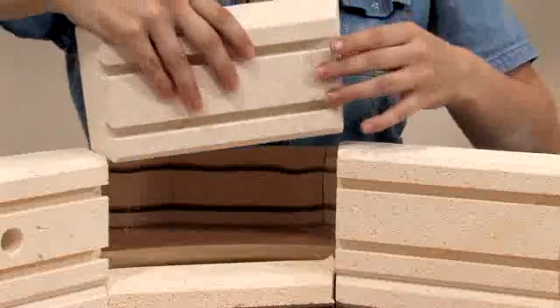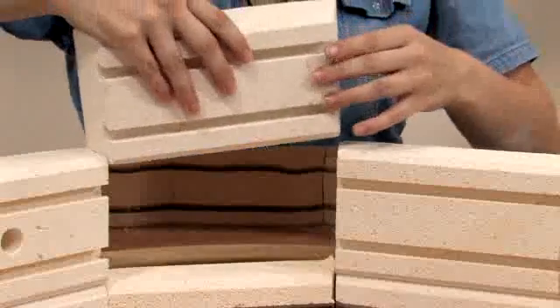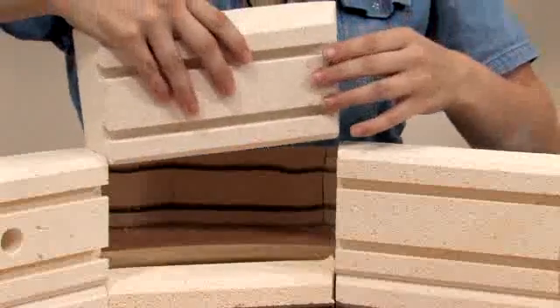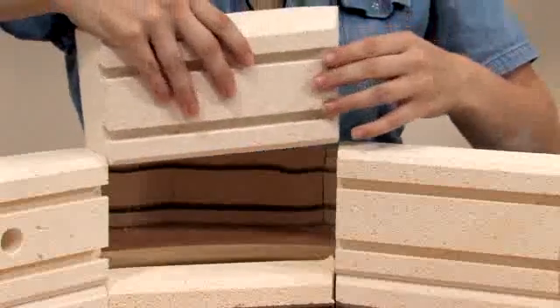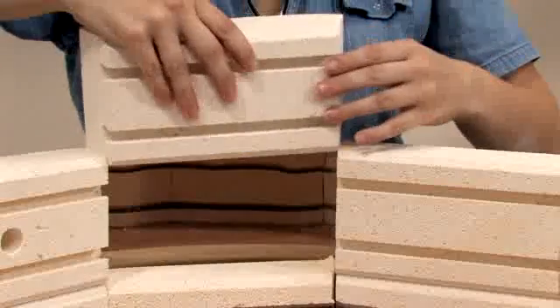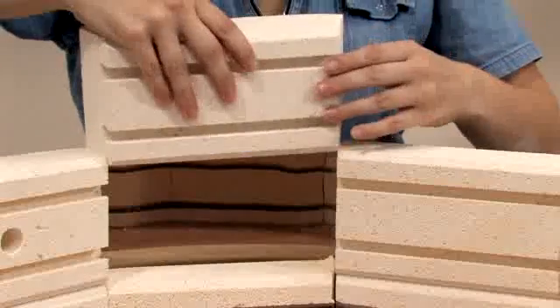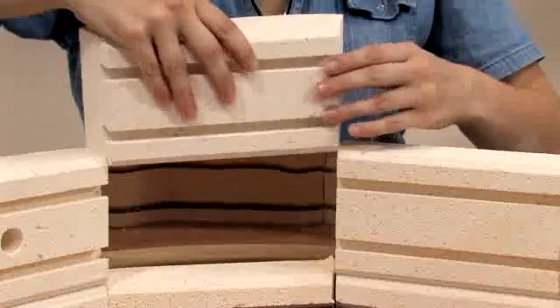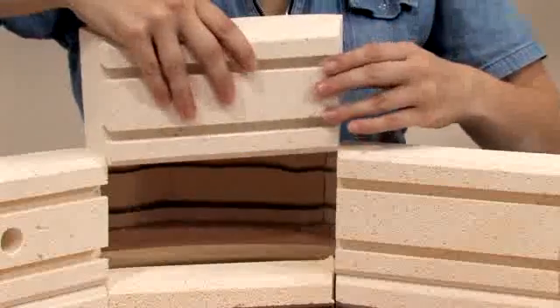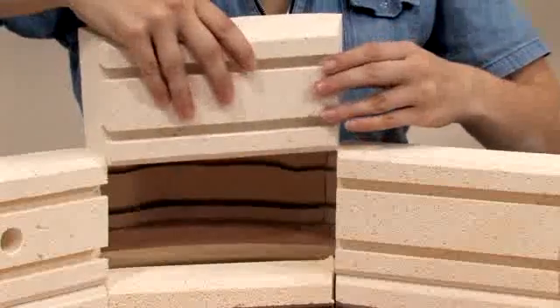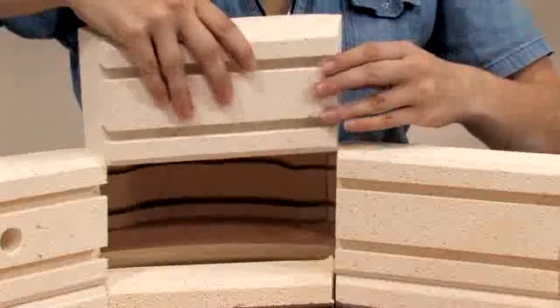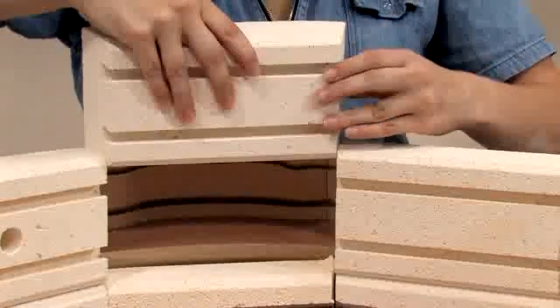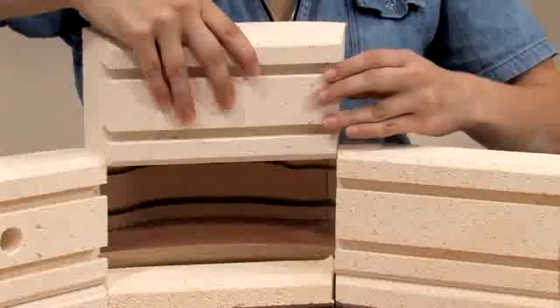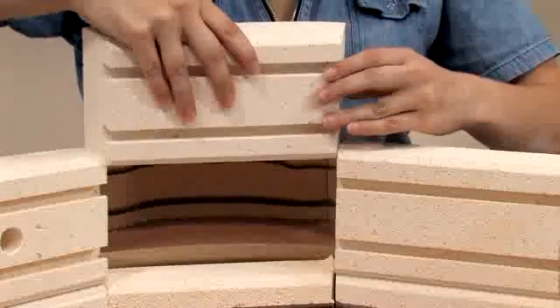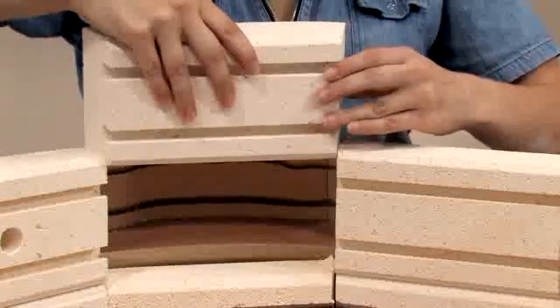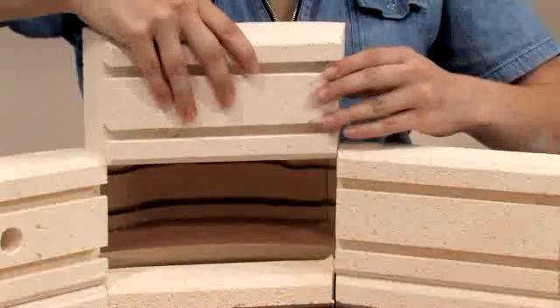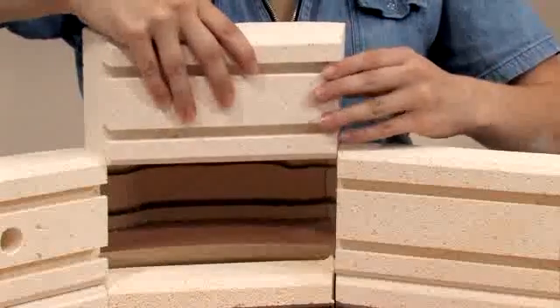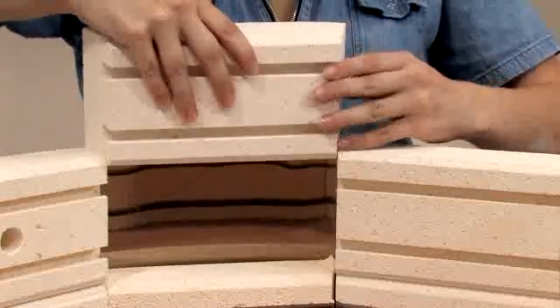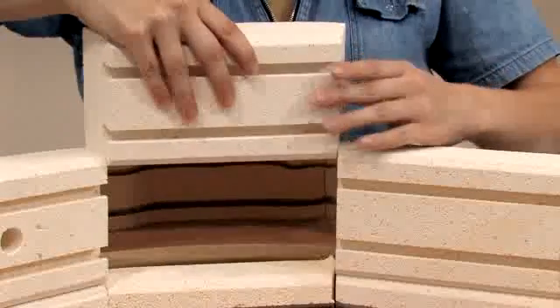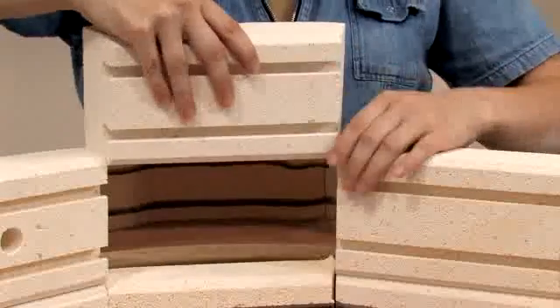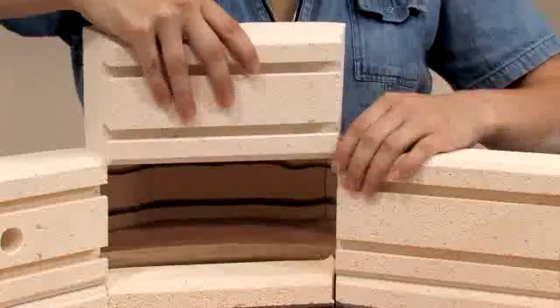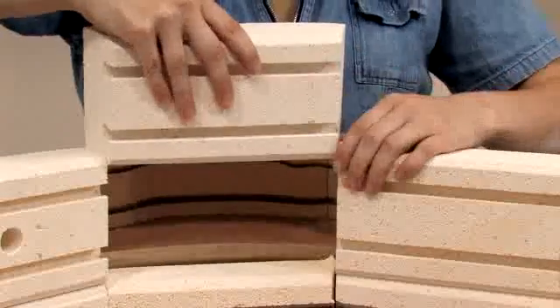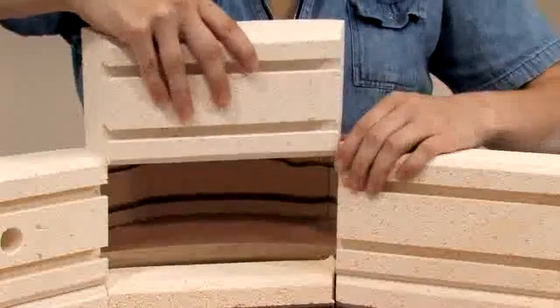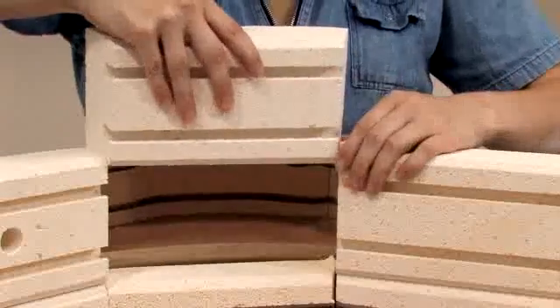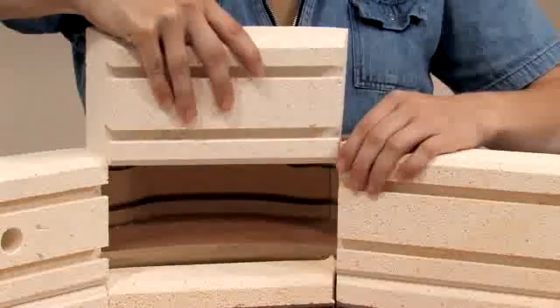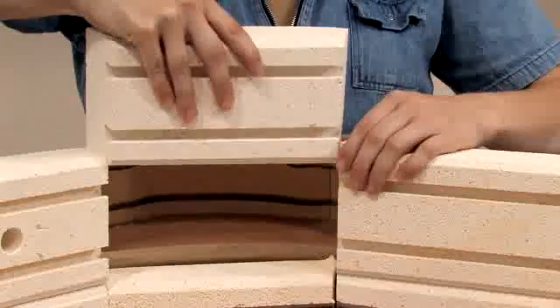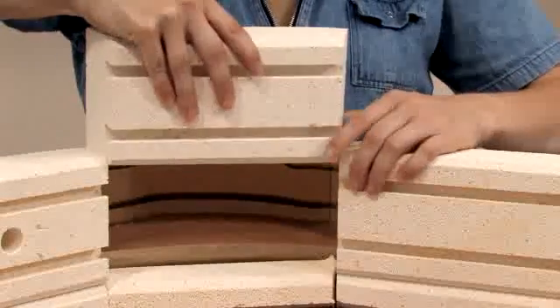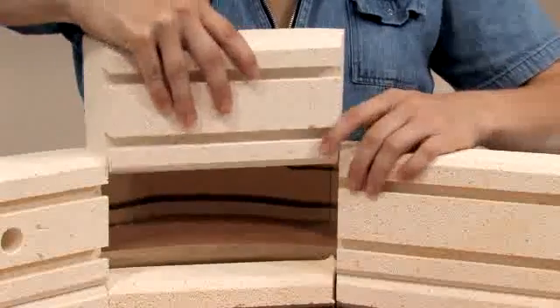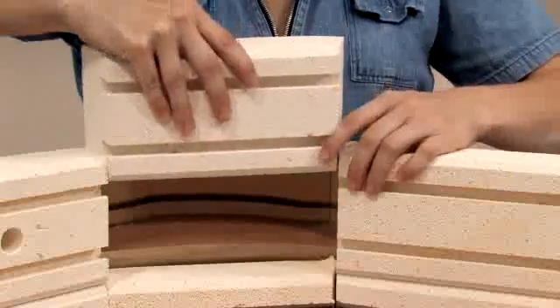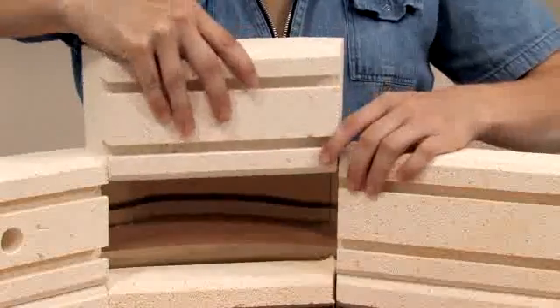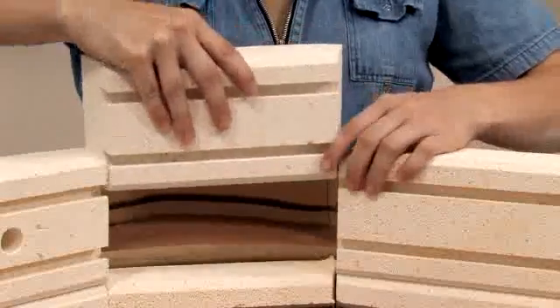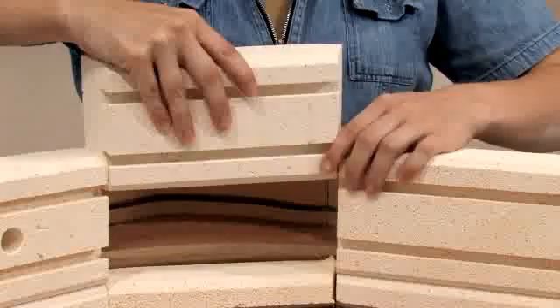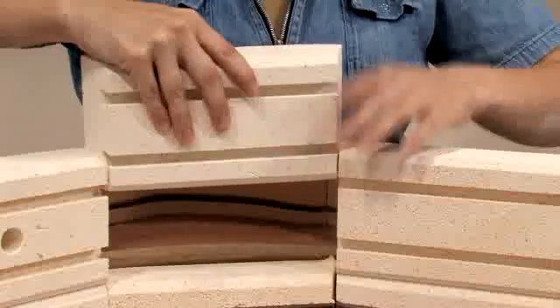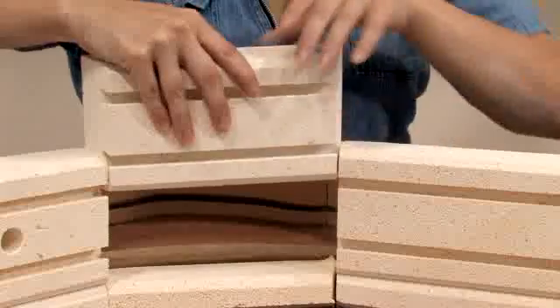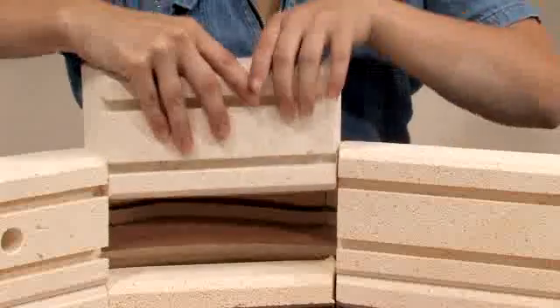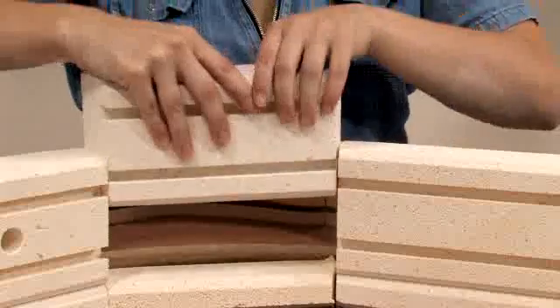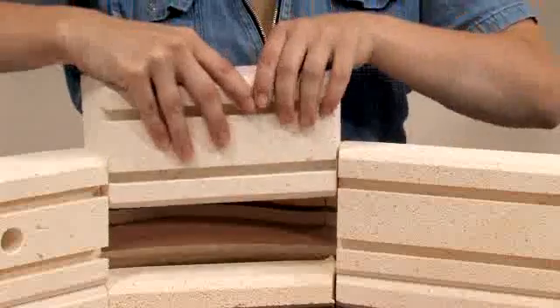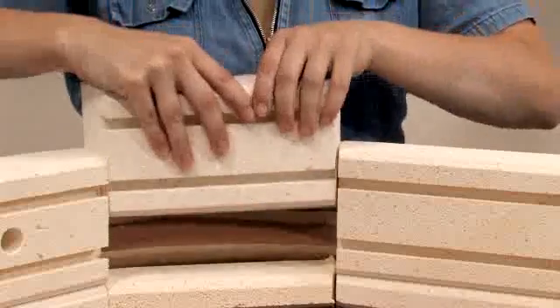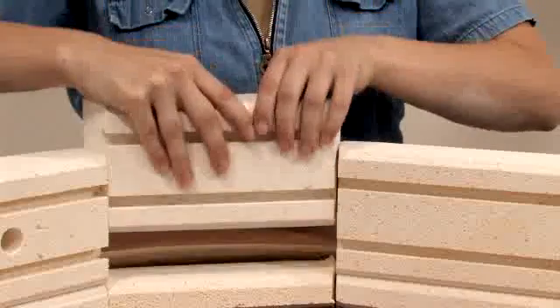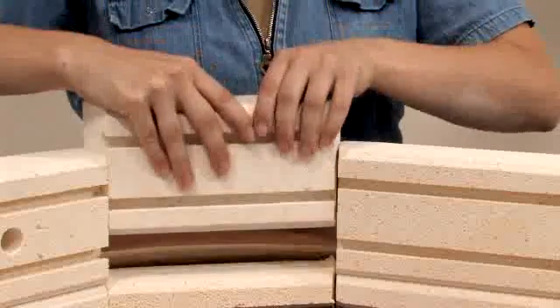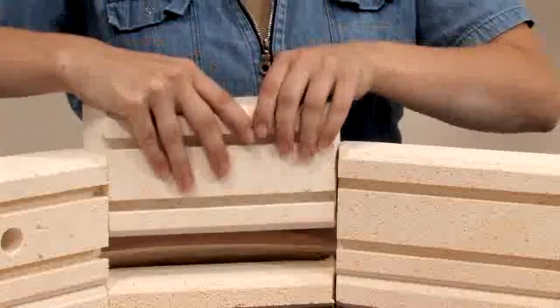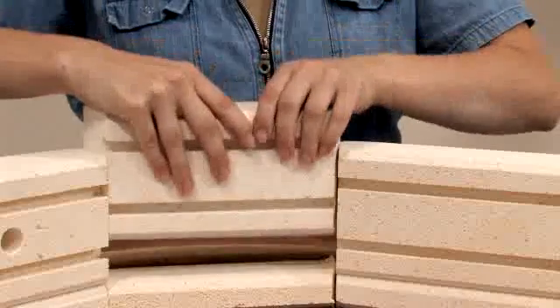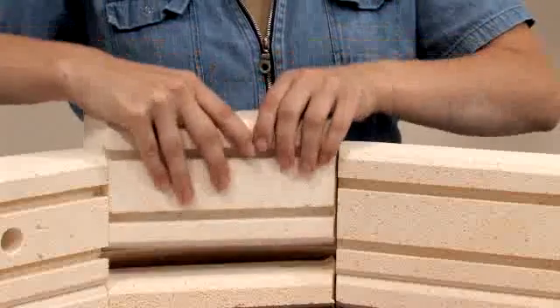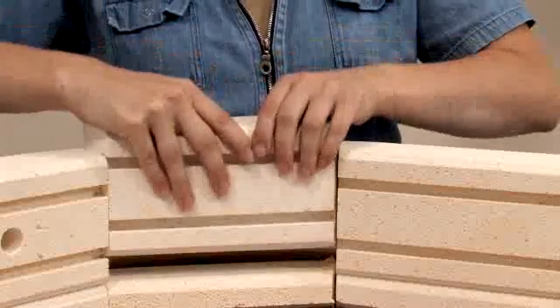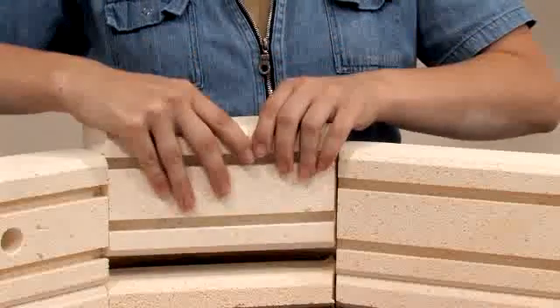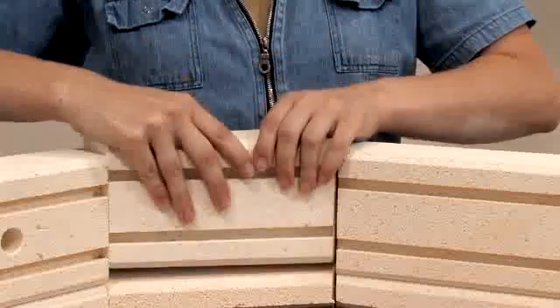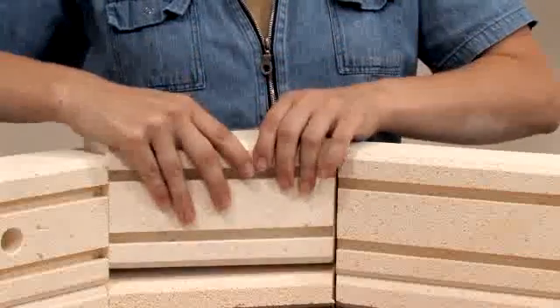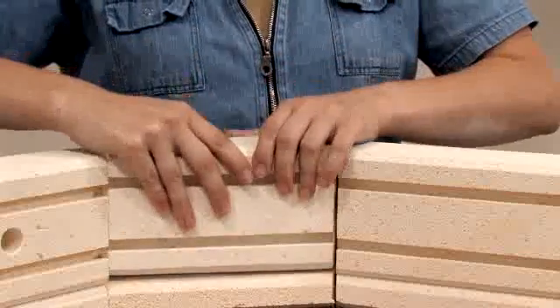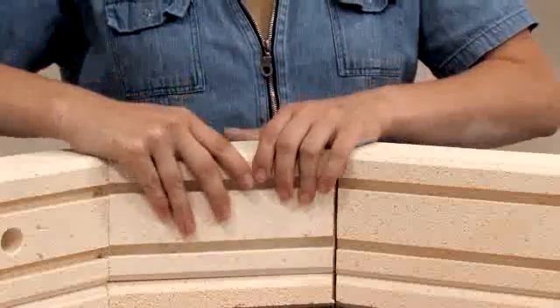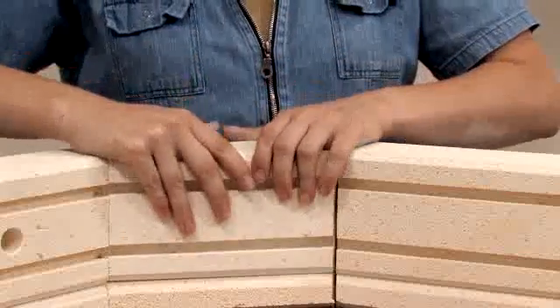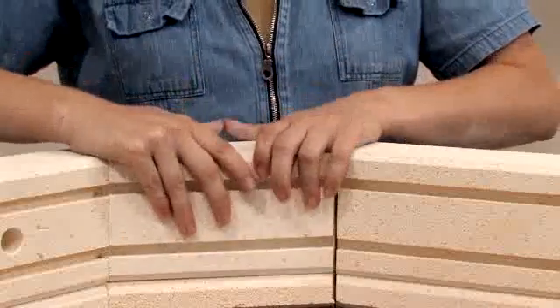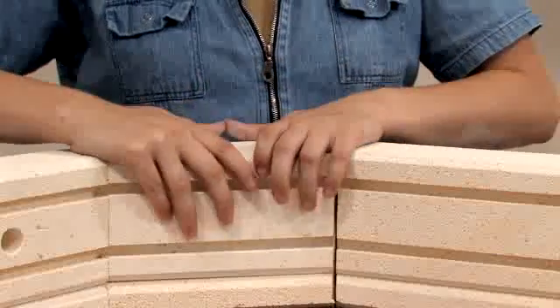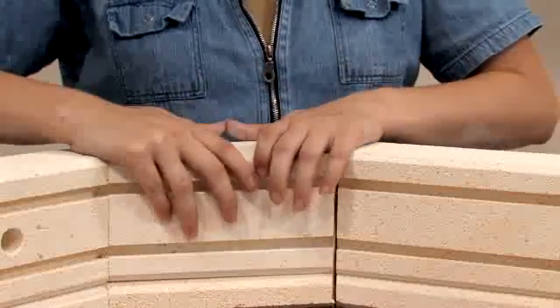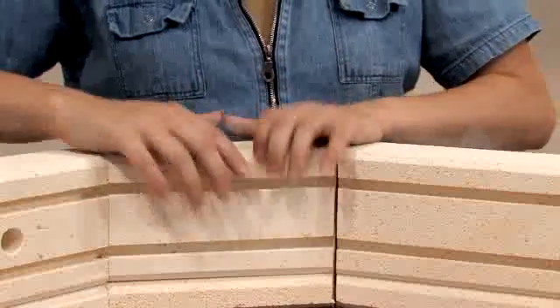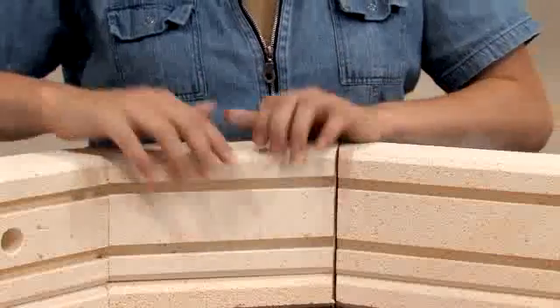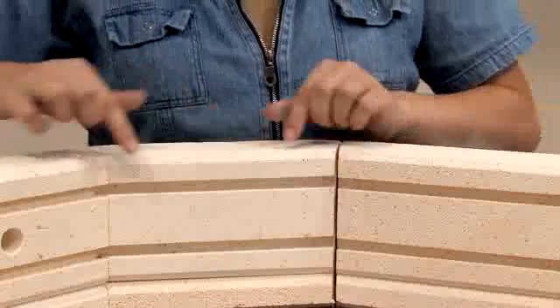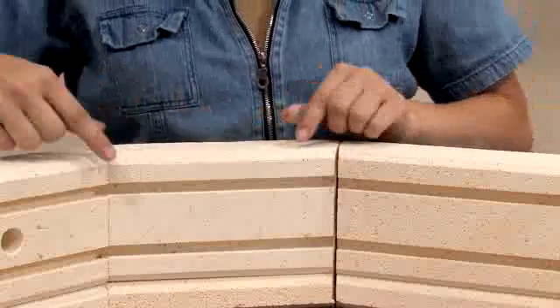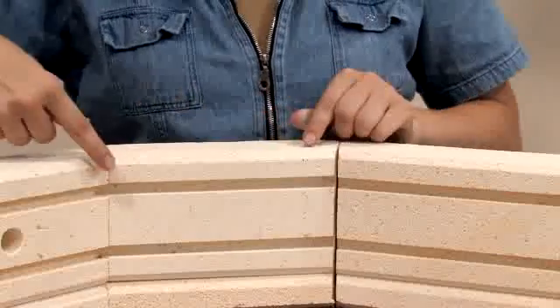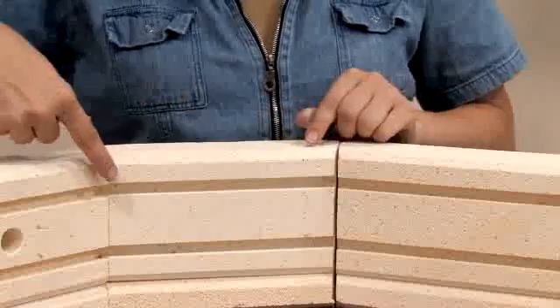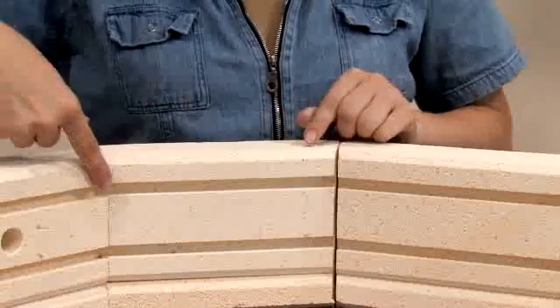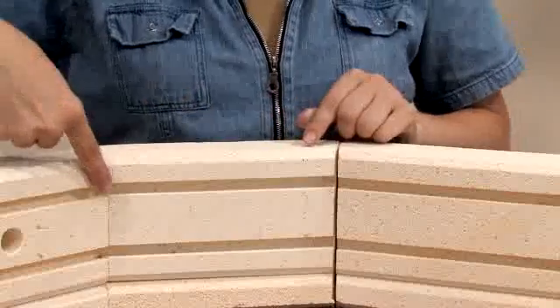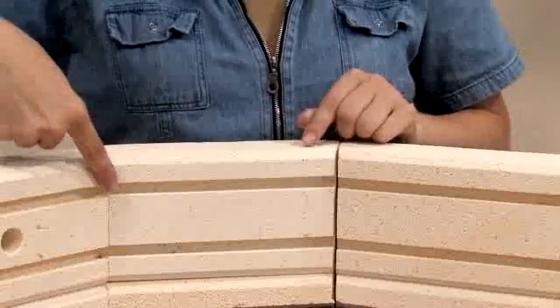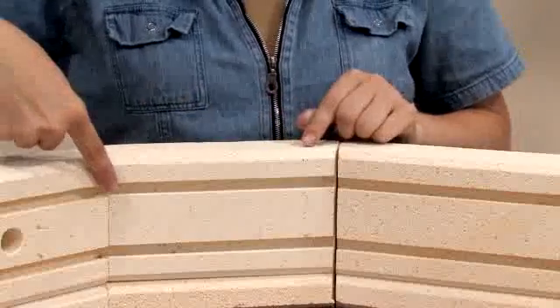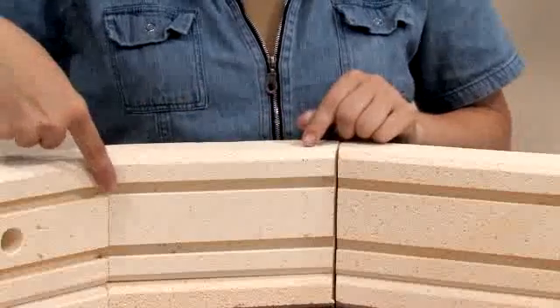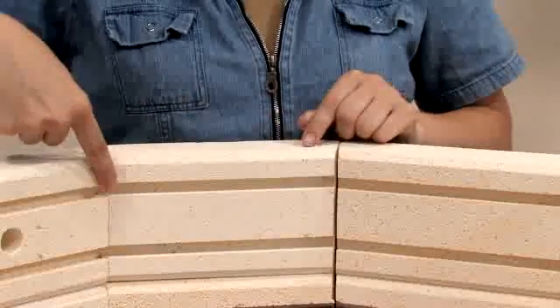Place the new brick into position and check to make sure that the grooves line up. If they don't, you may need to sand the bottom of the brick until they do.